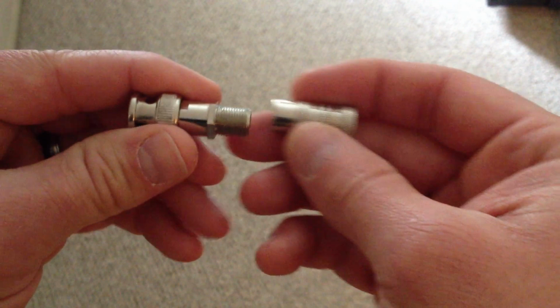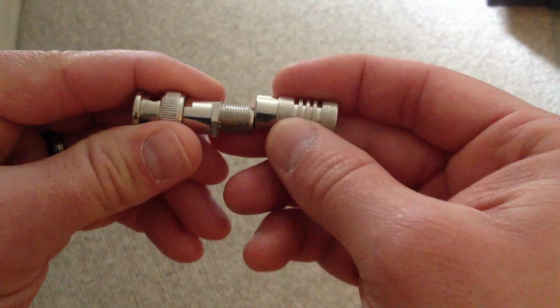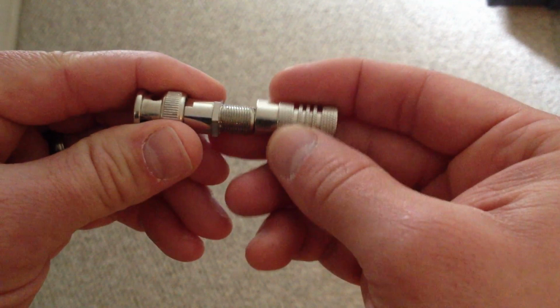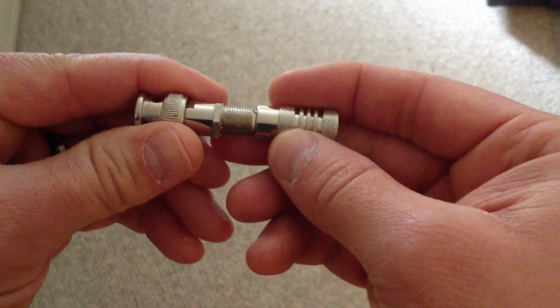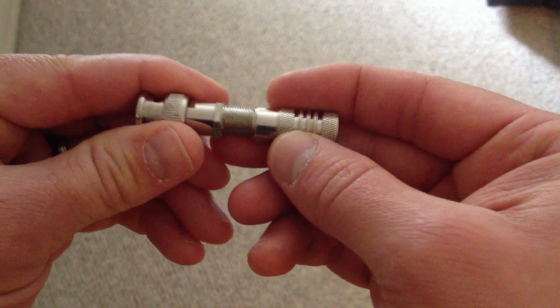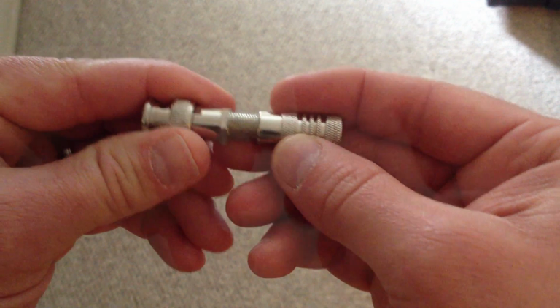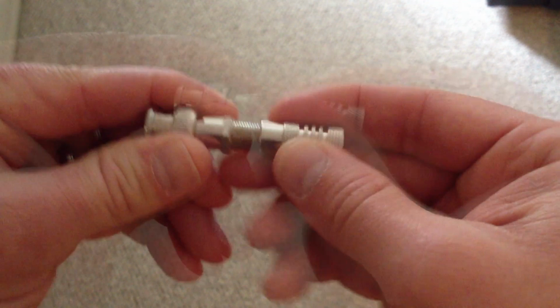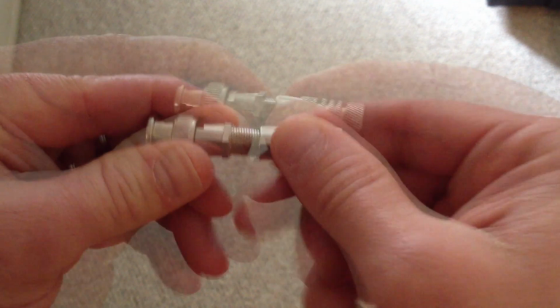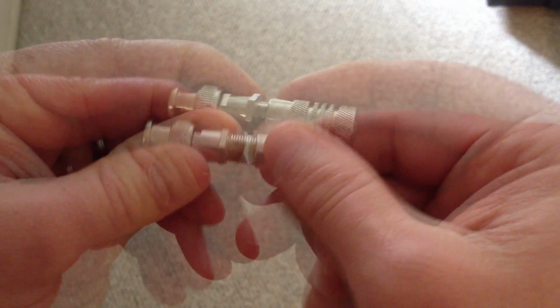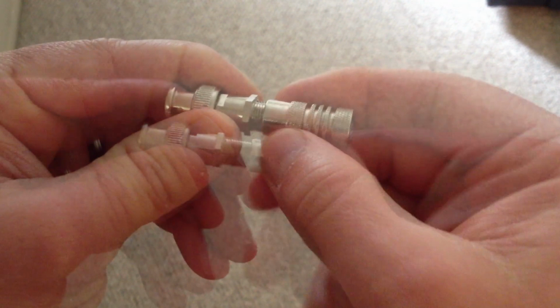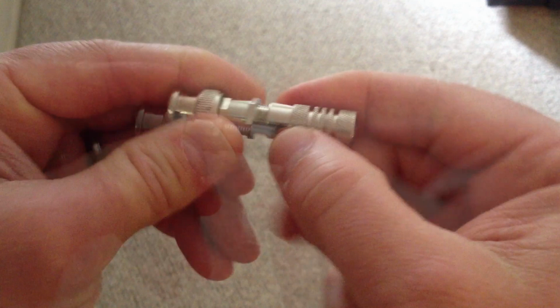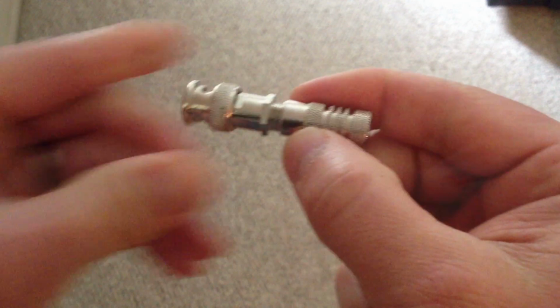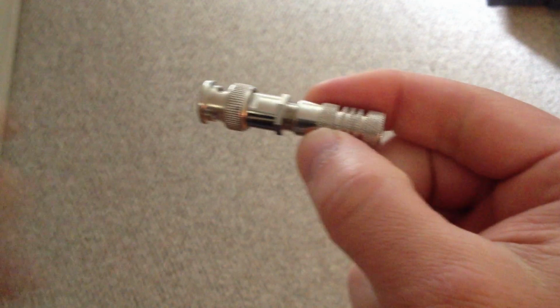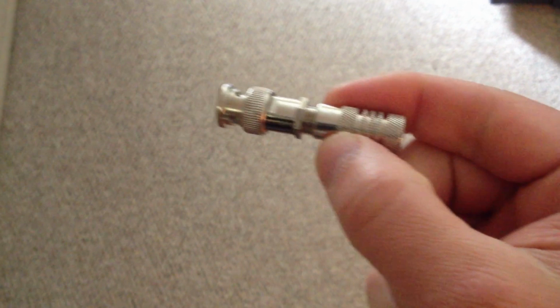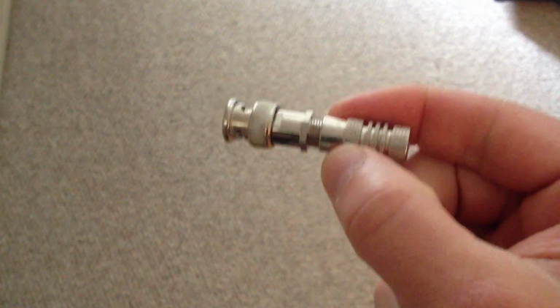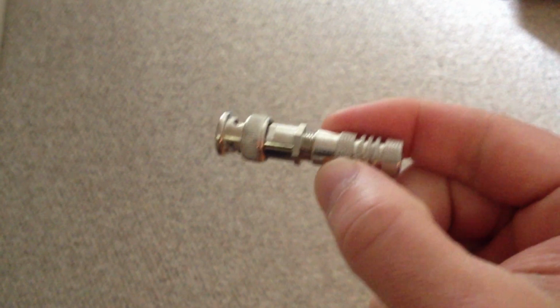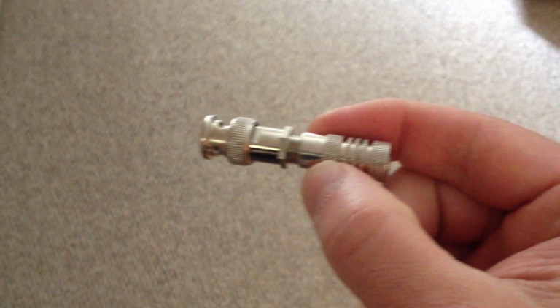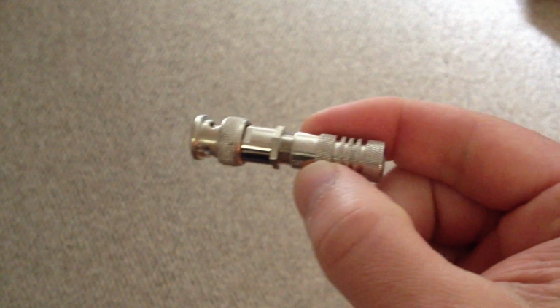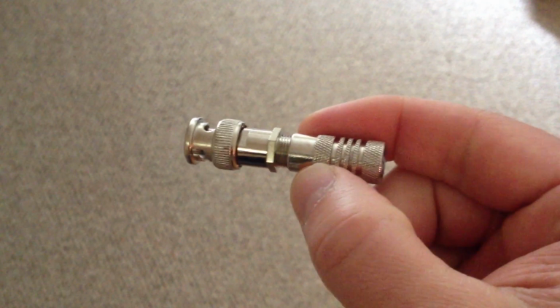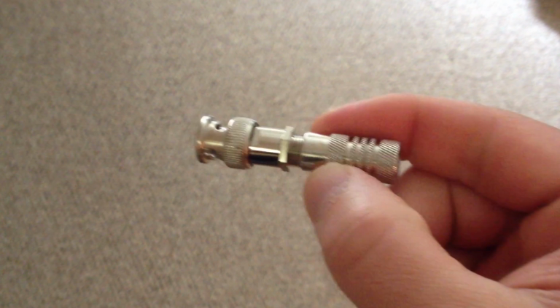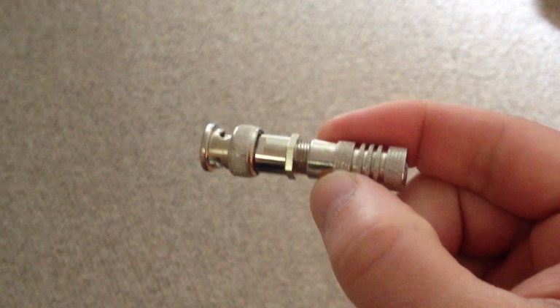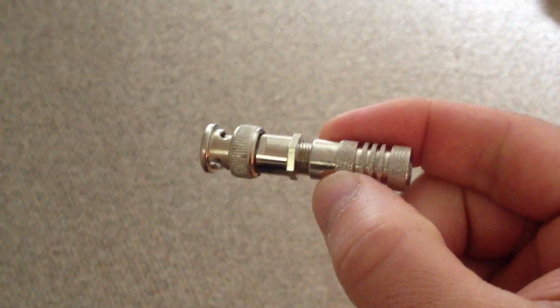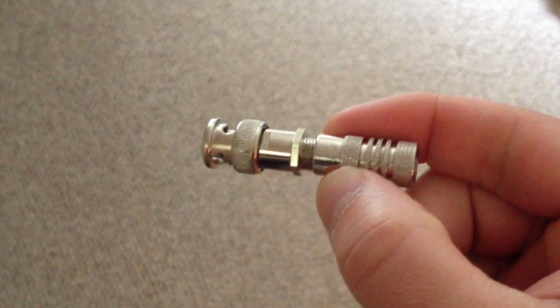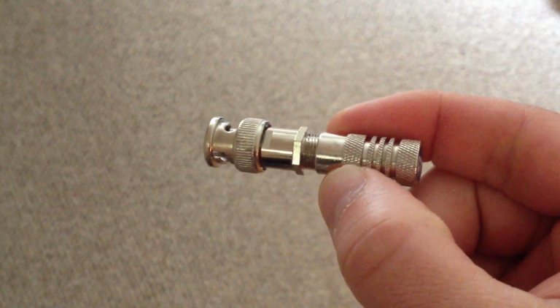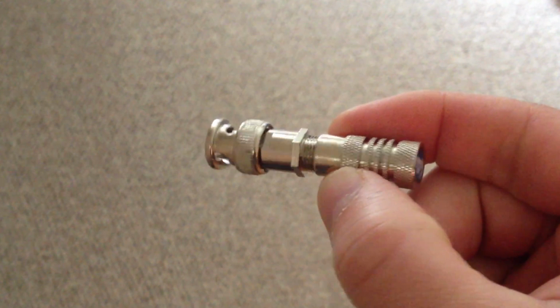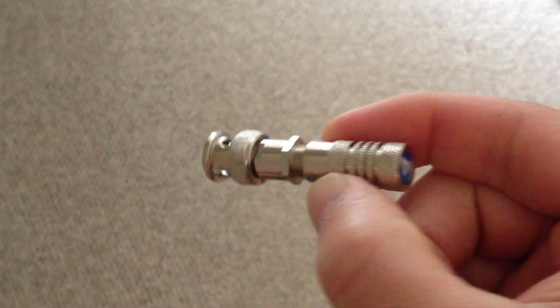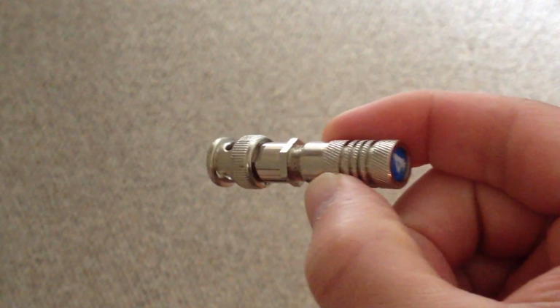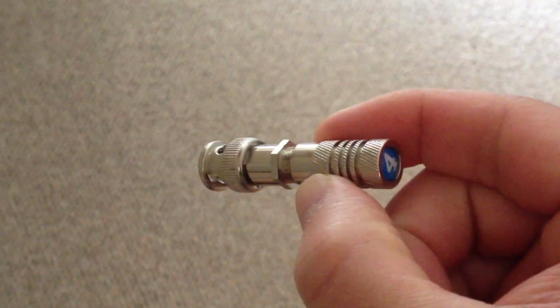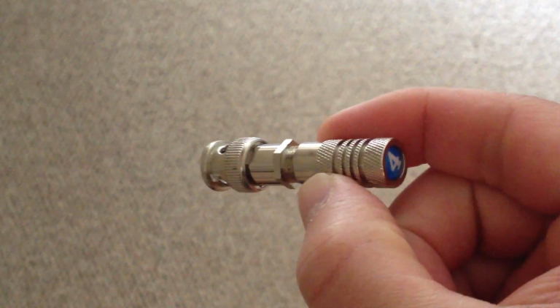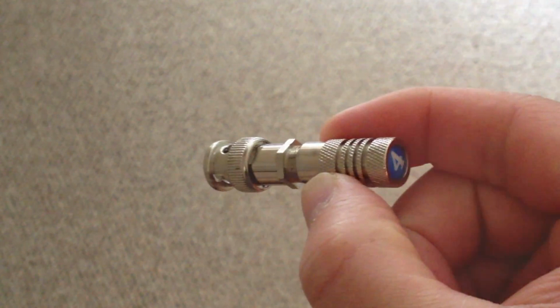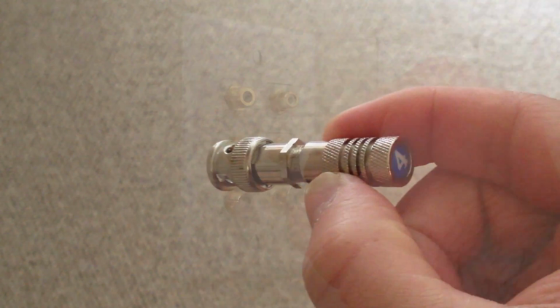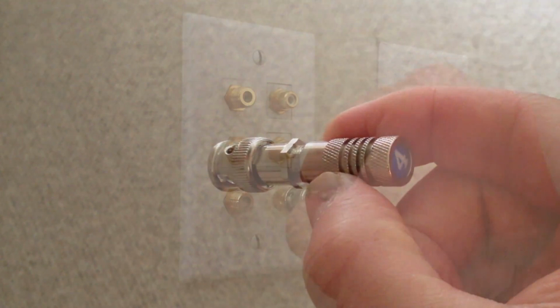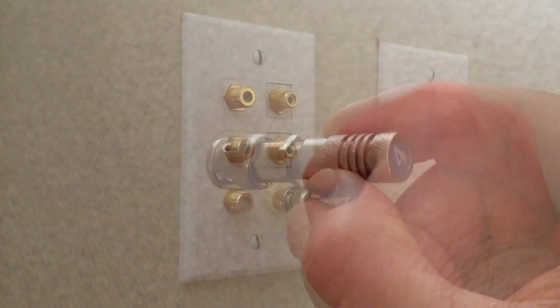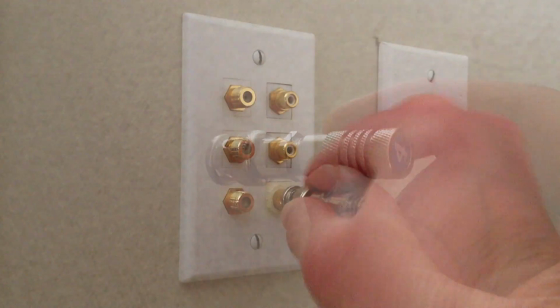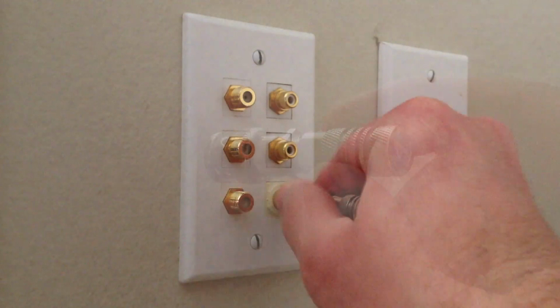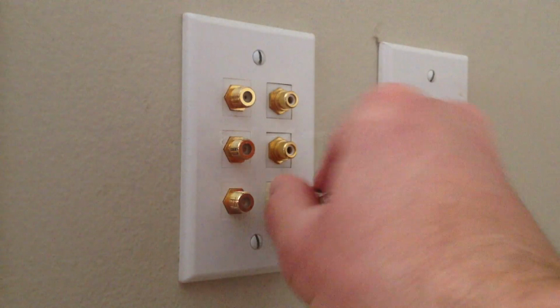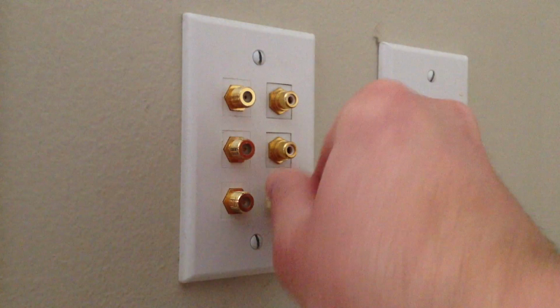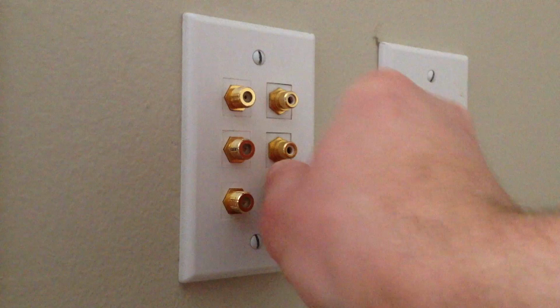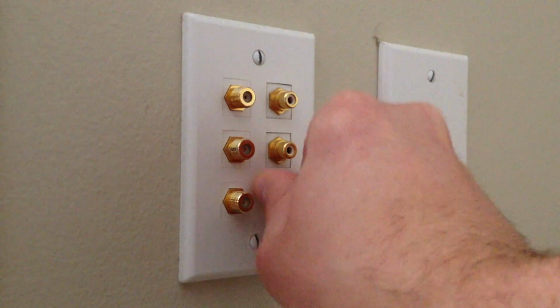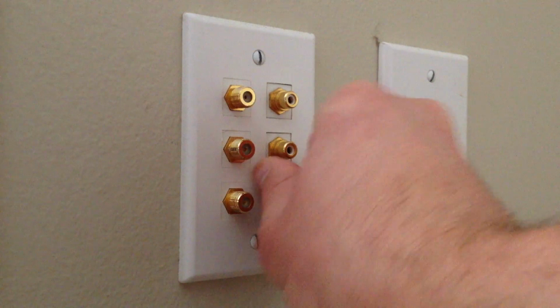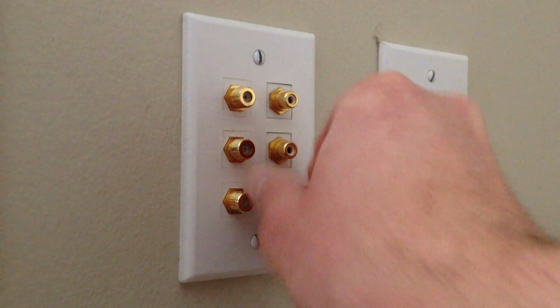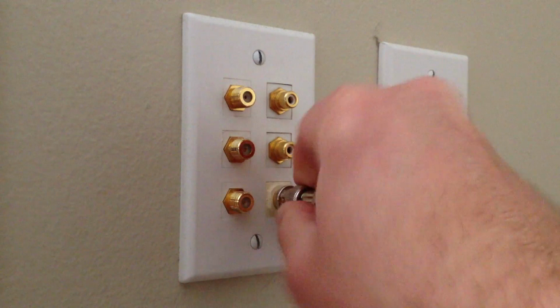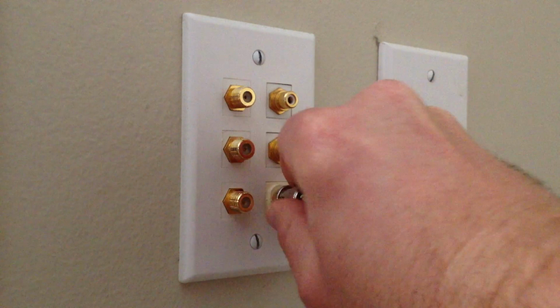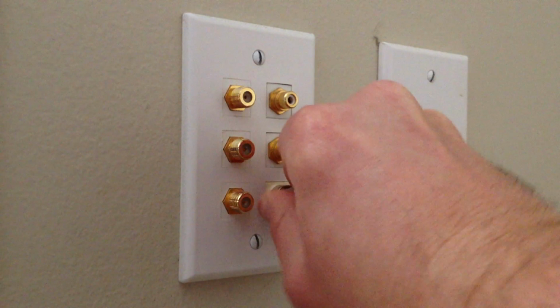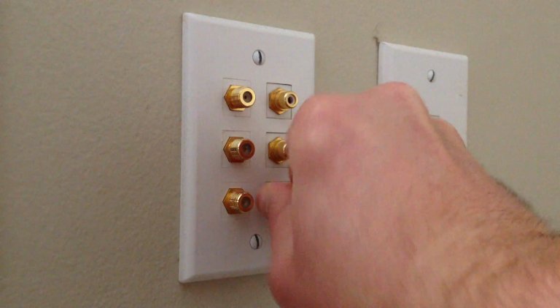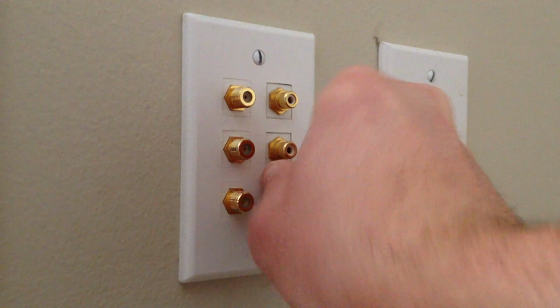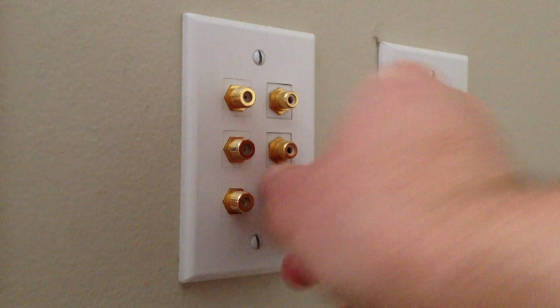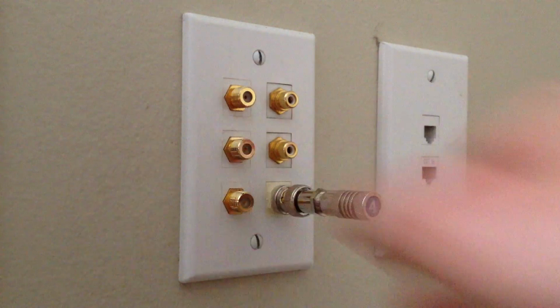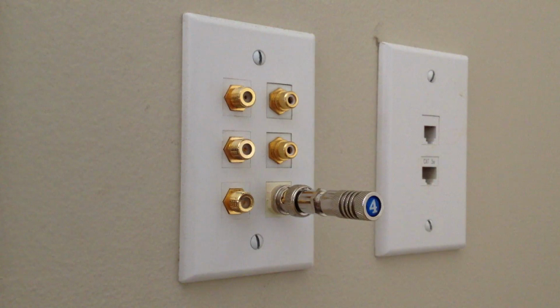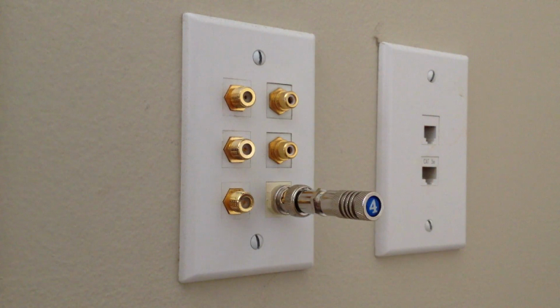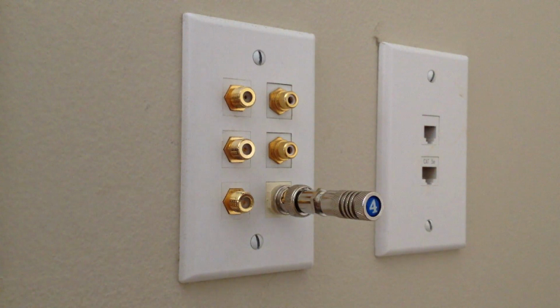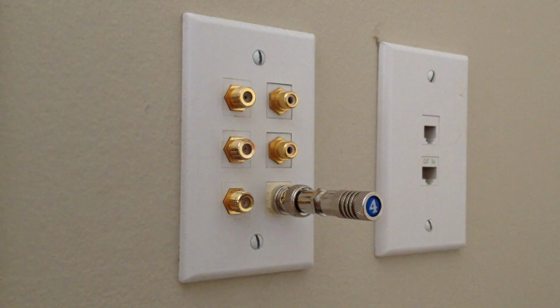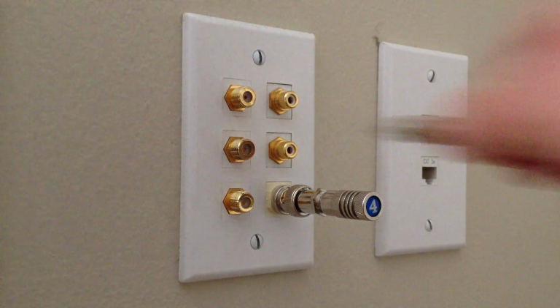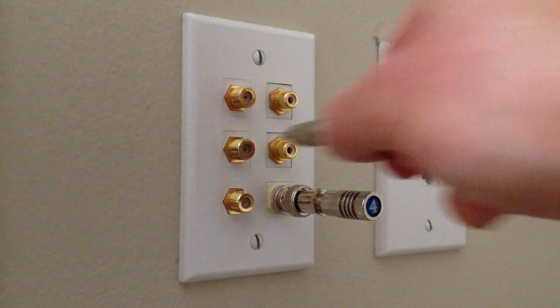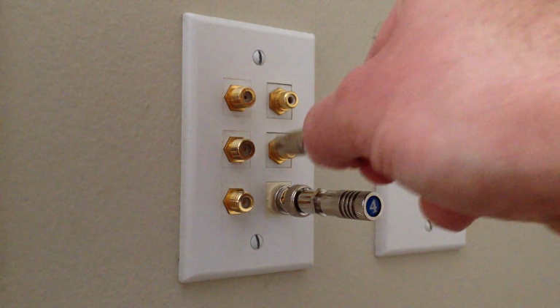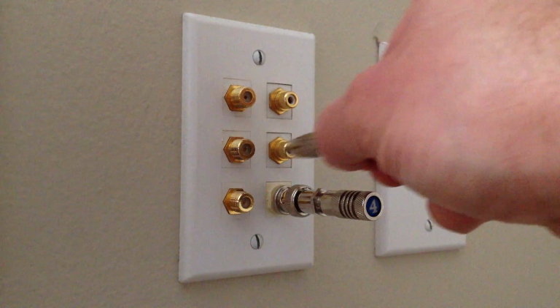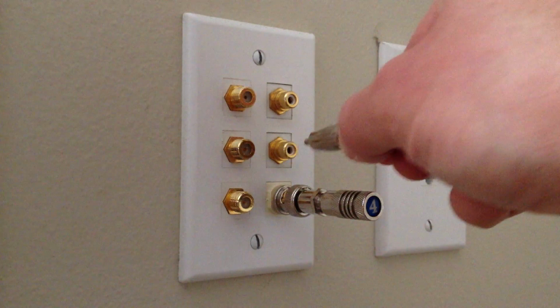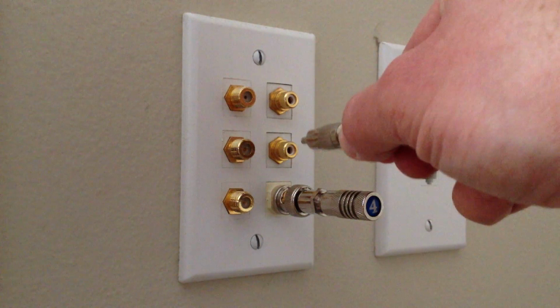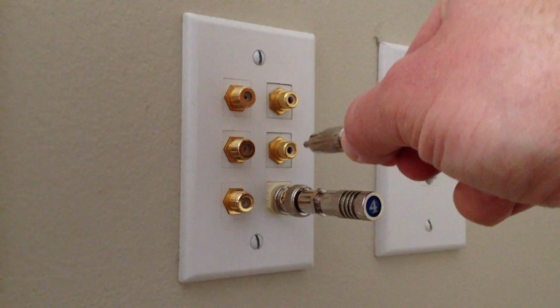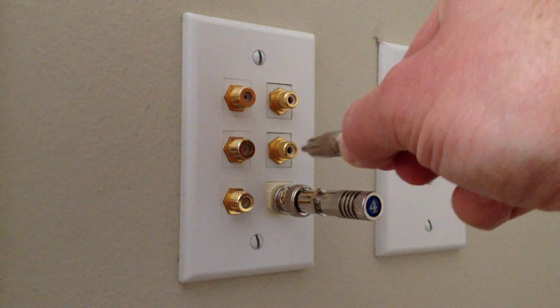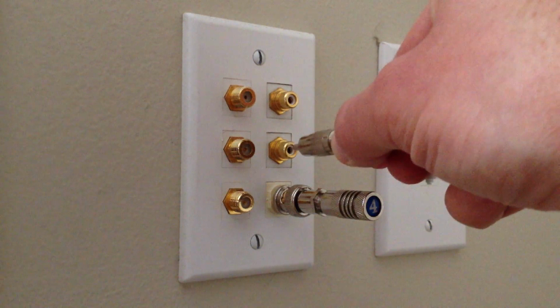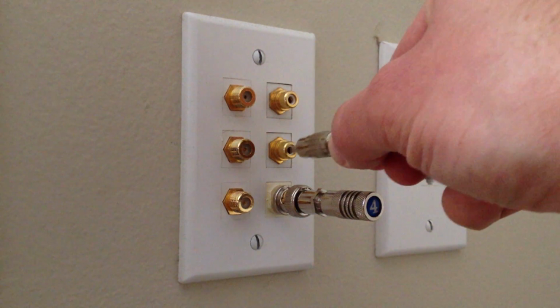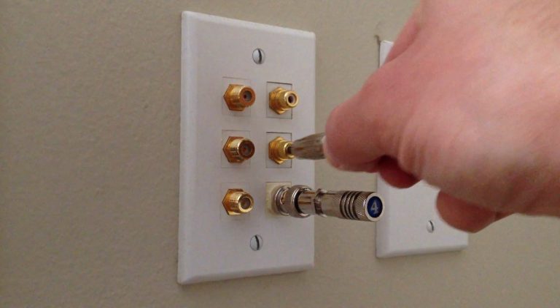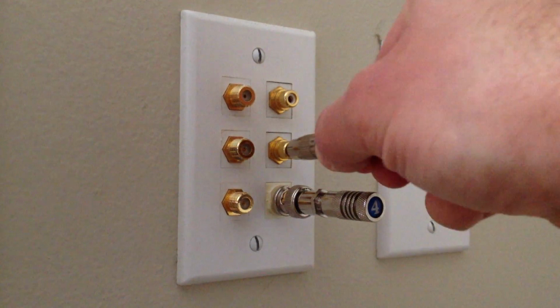If you are working with BNC or RCA connectors, optional adapters are available that allow both the terminators and main mapper unit to be connected.